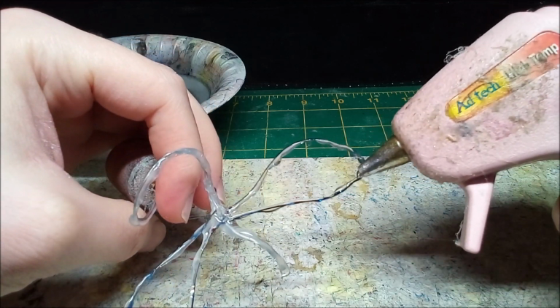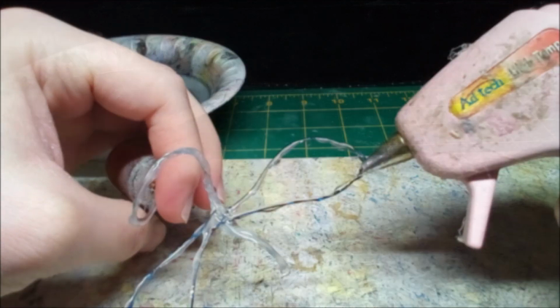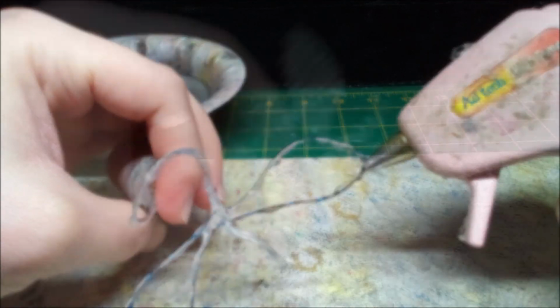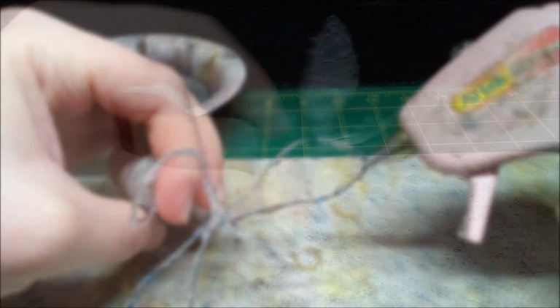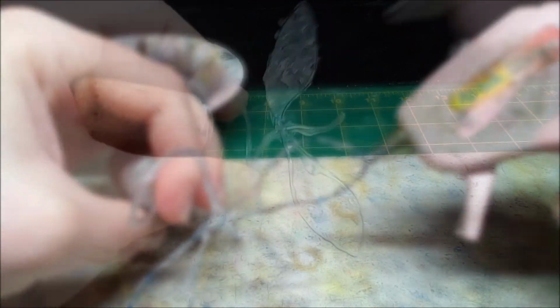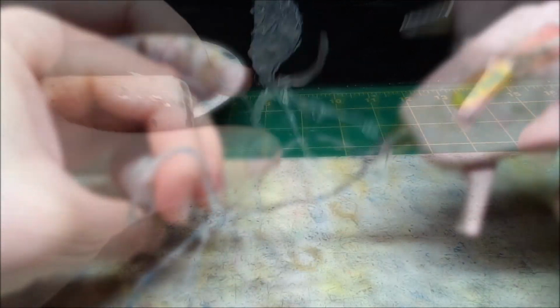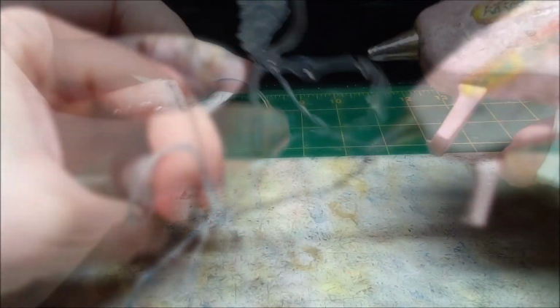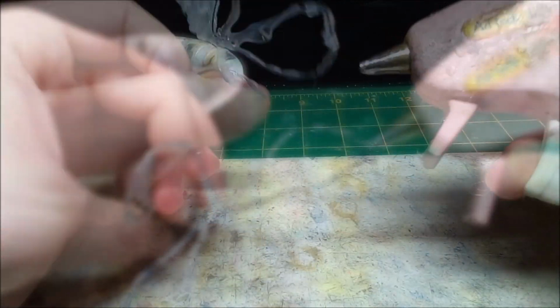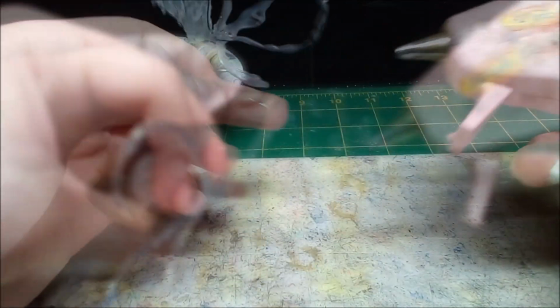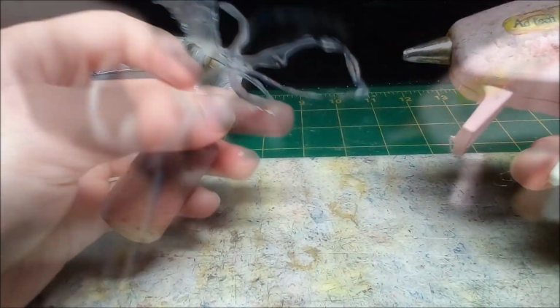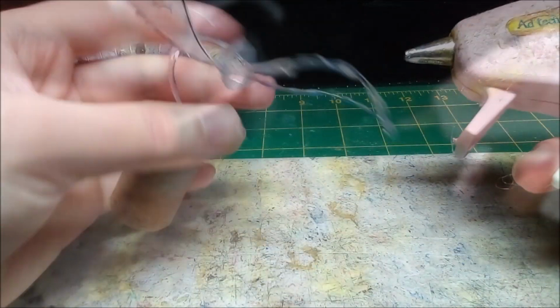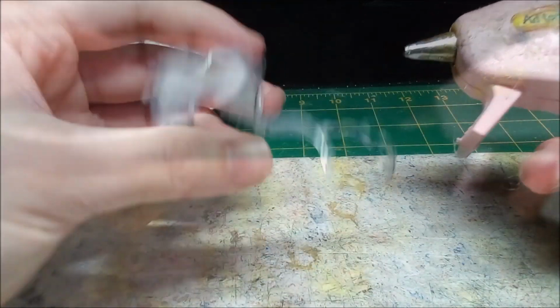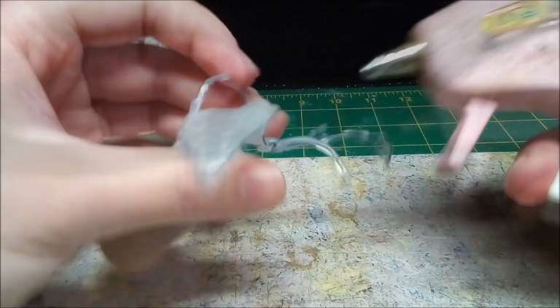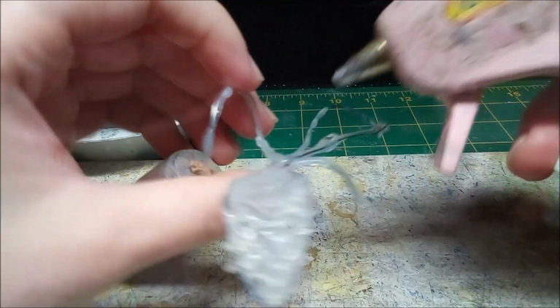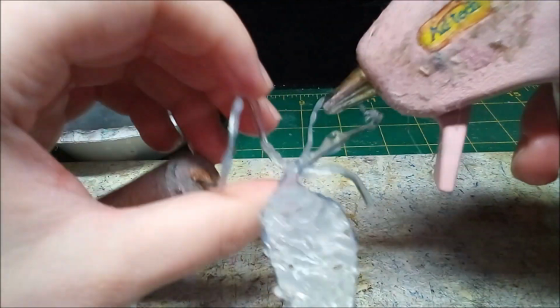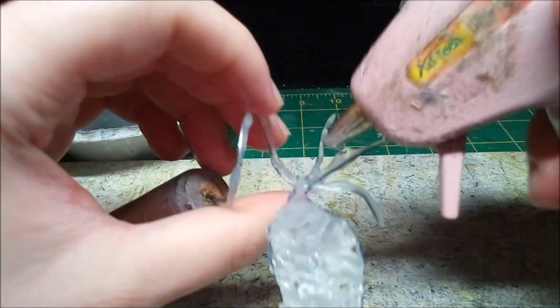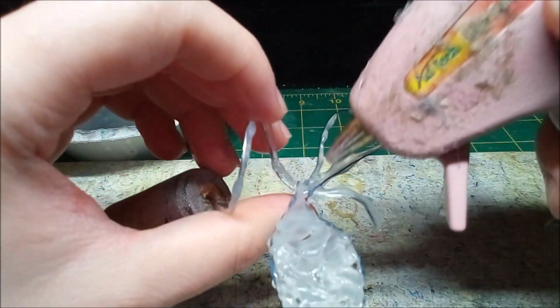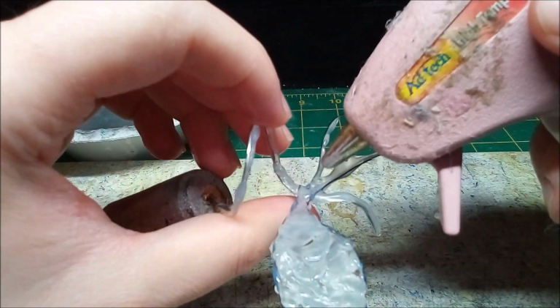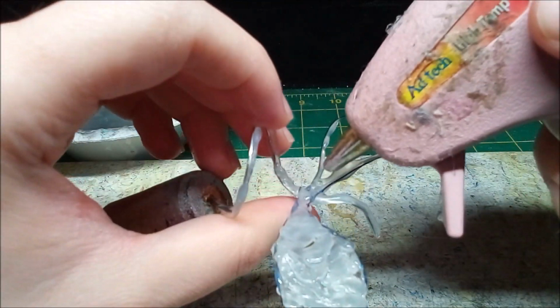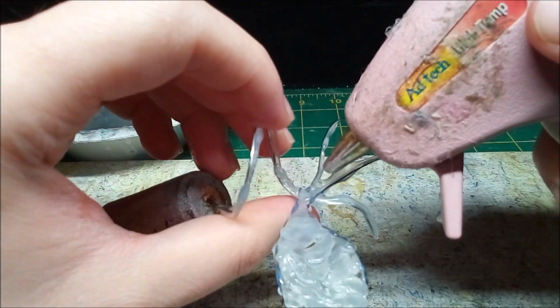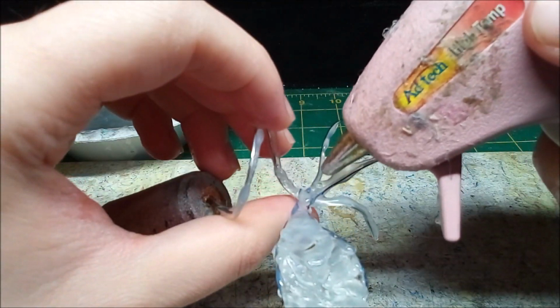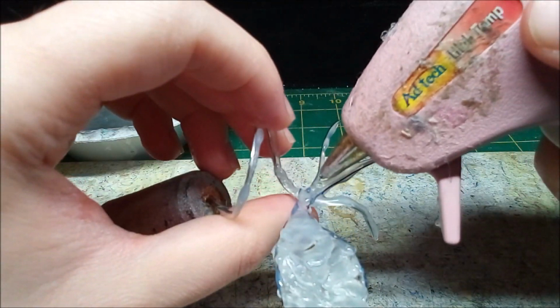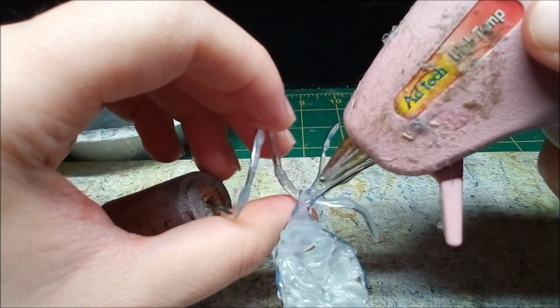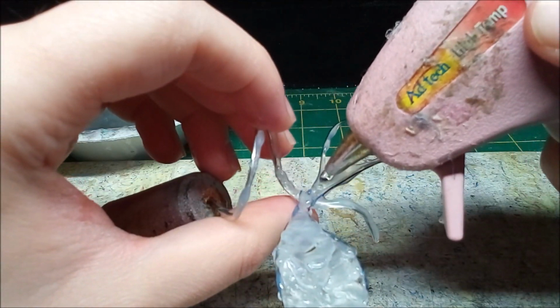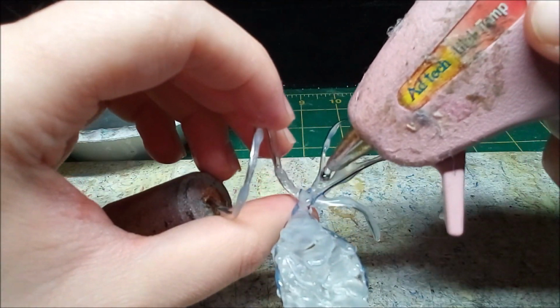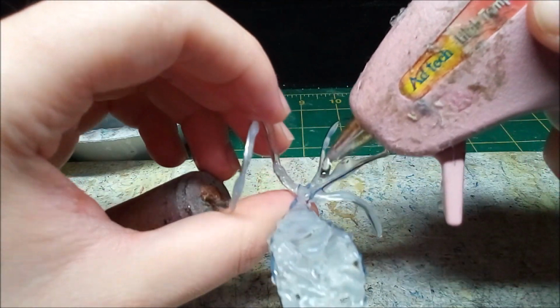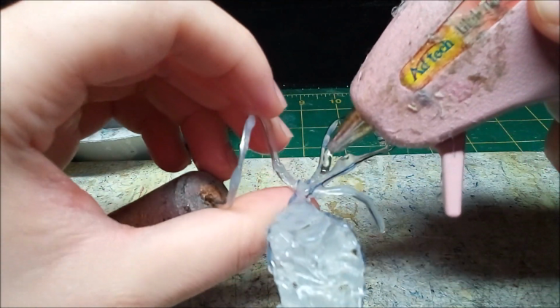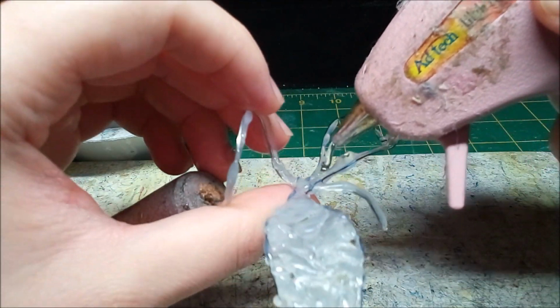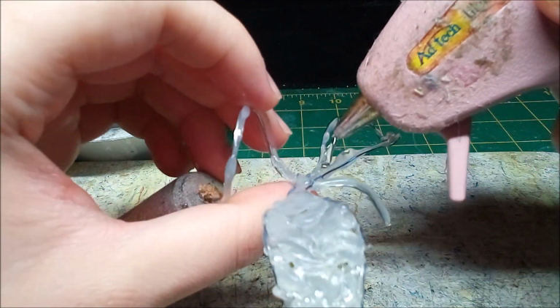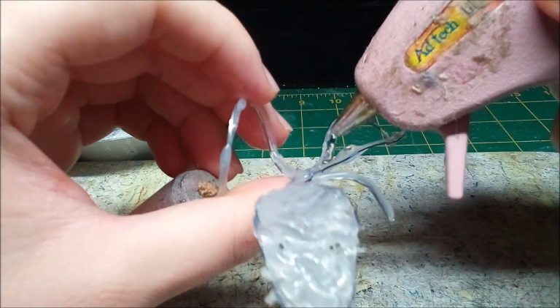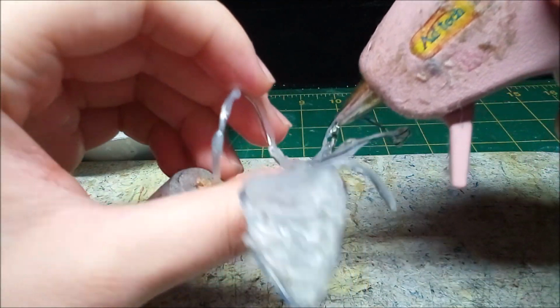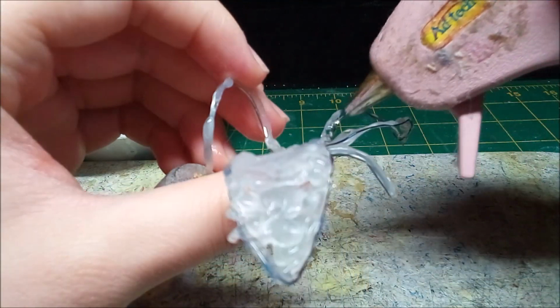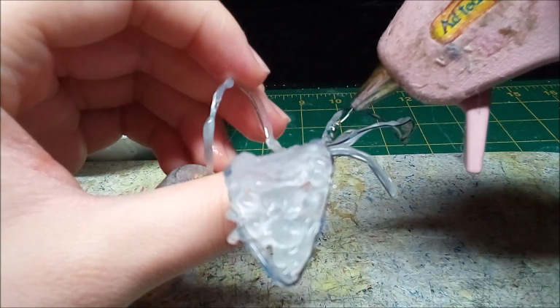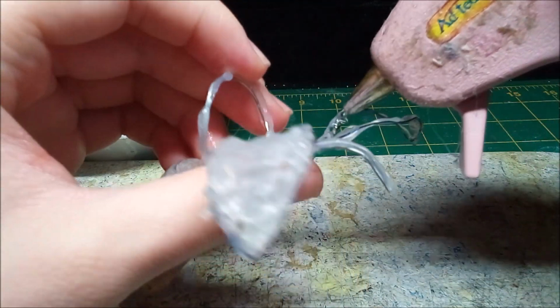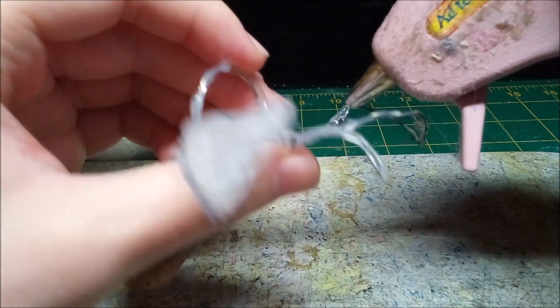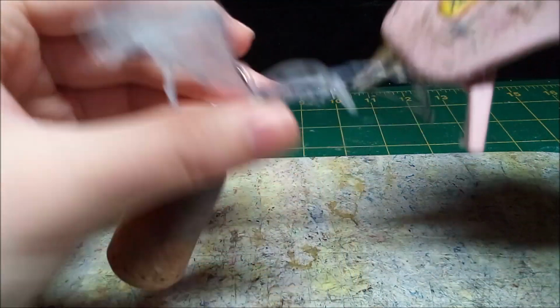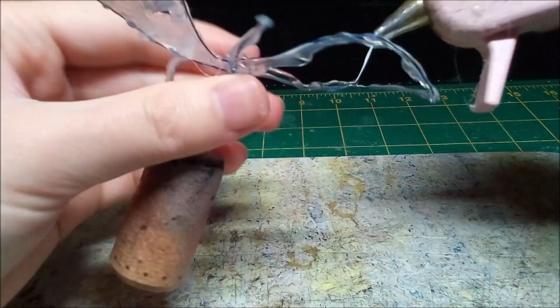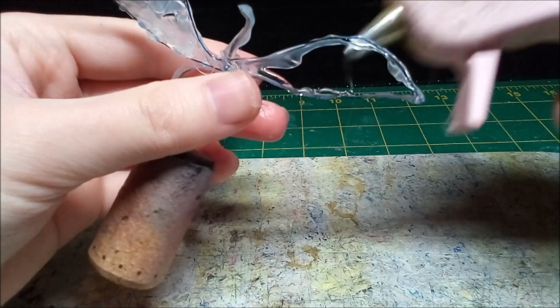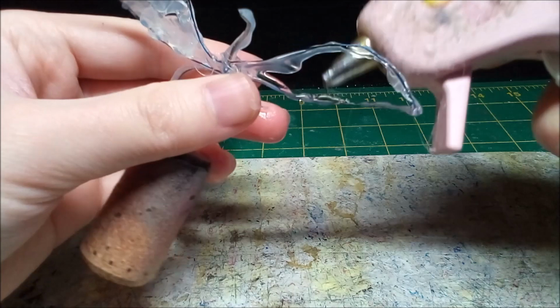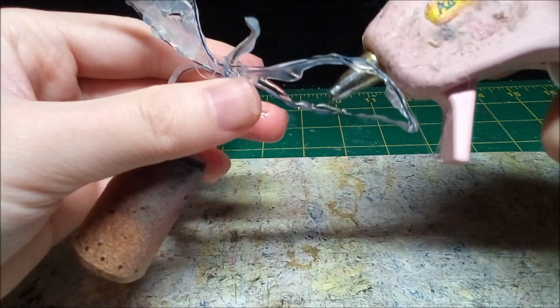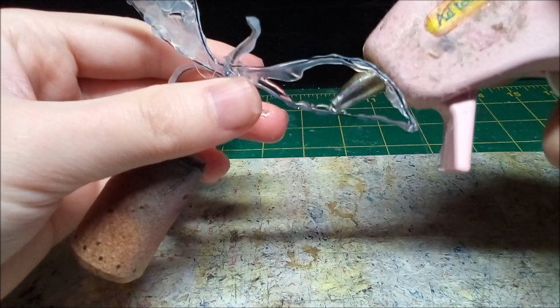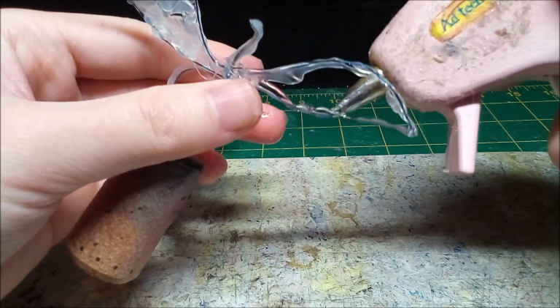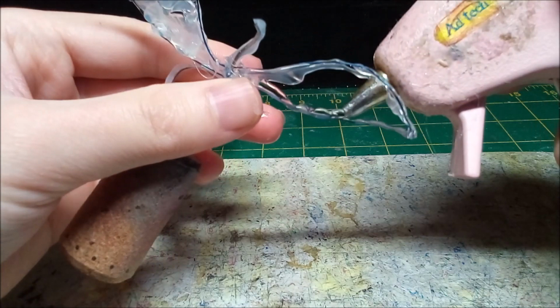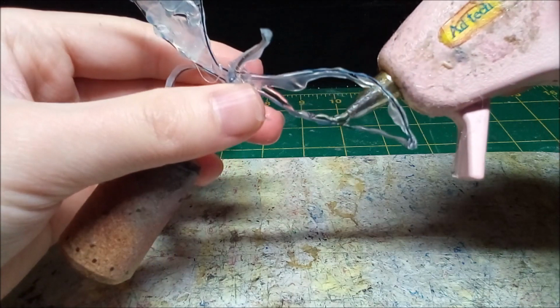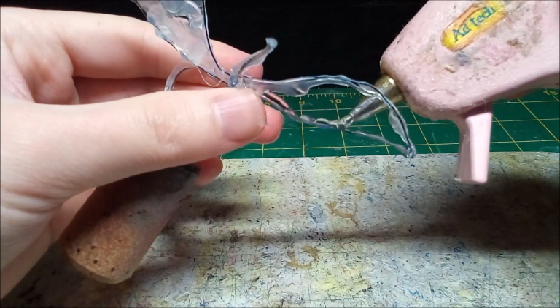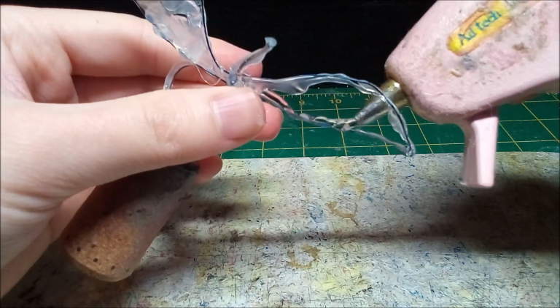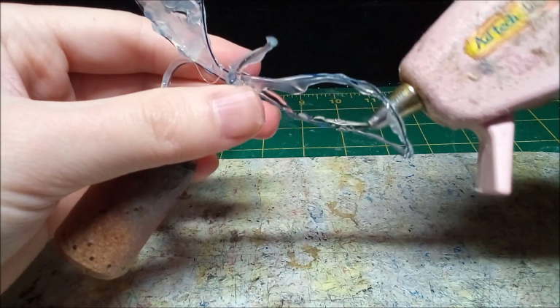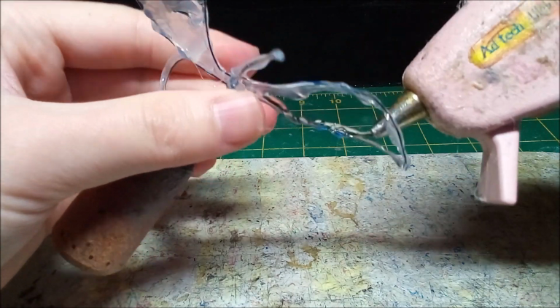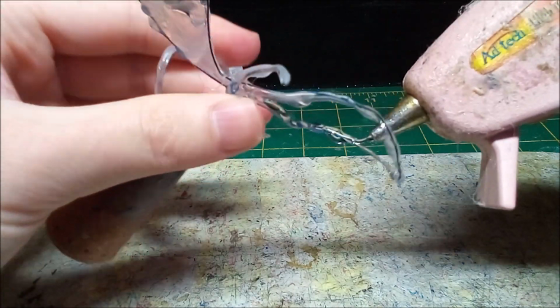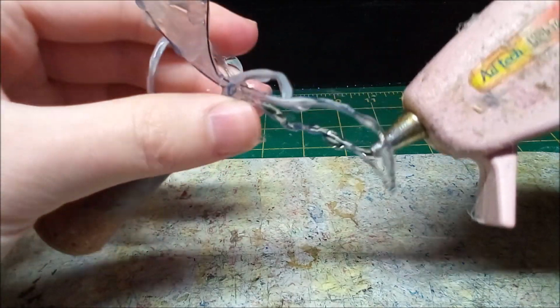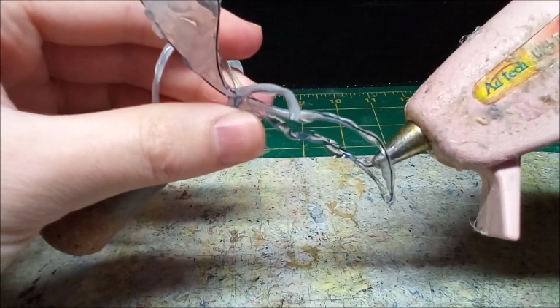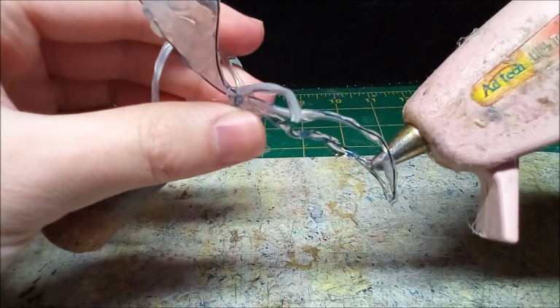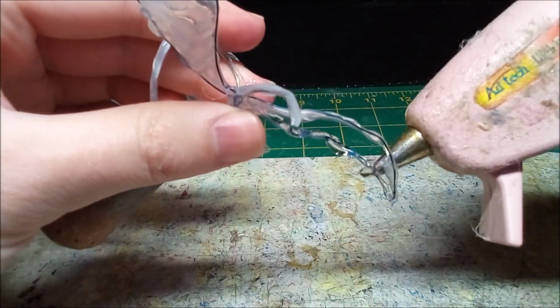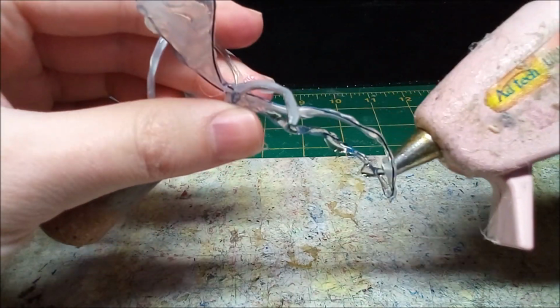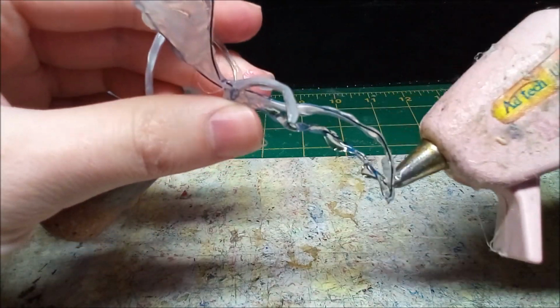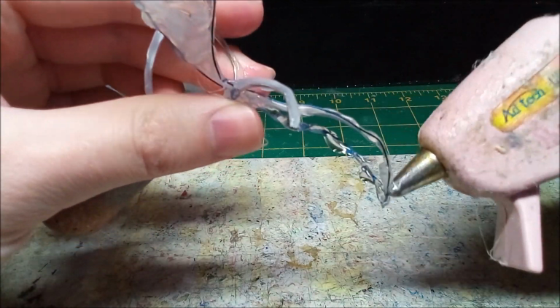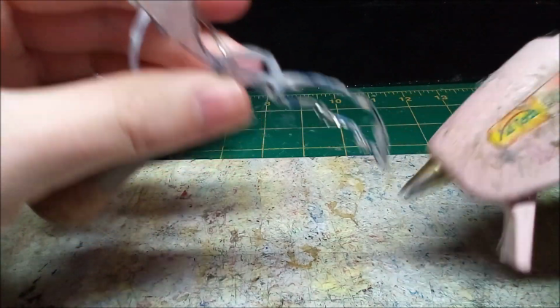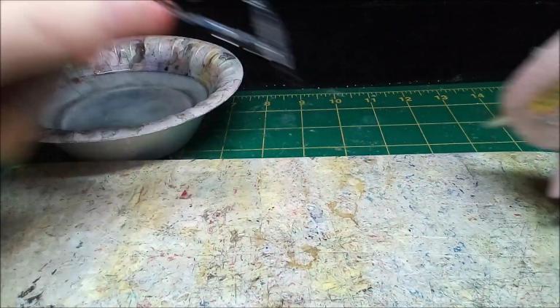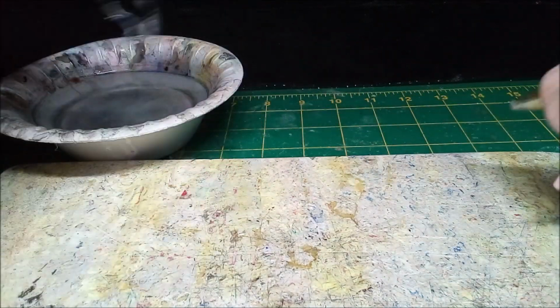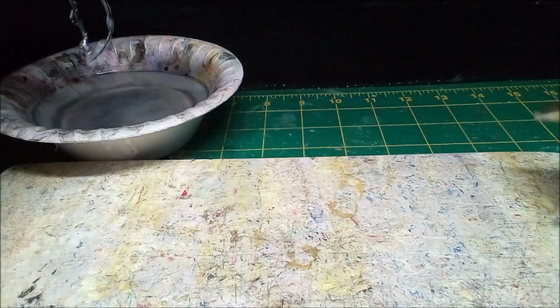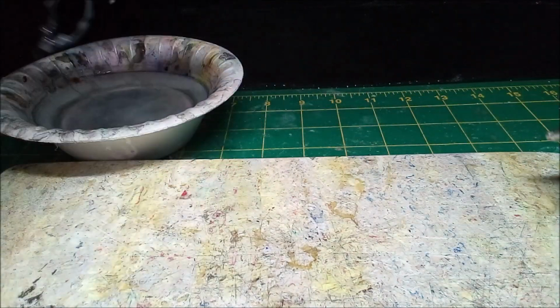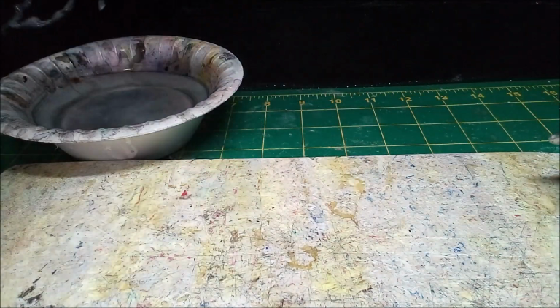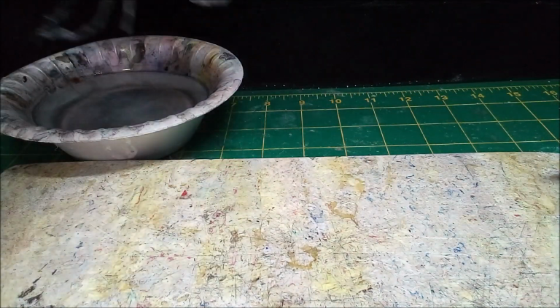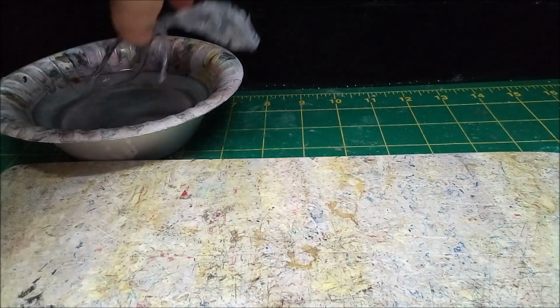I fill the wings with beads of hot glue that I cool off and flatten. I repeat this process until there are no gaps left in the wings.